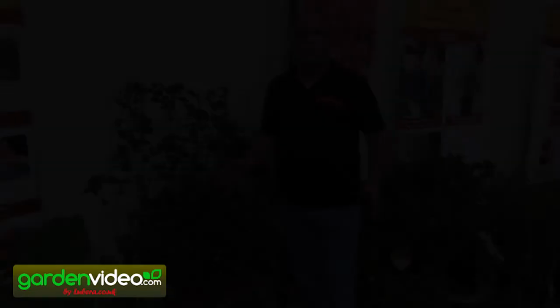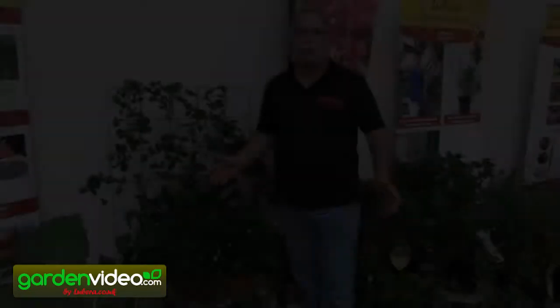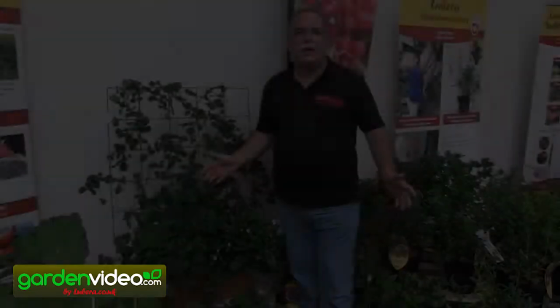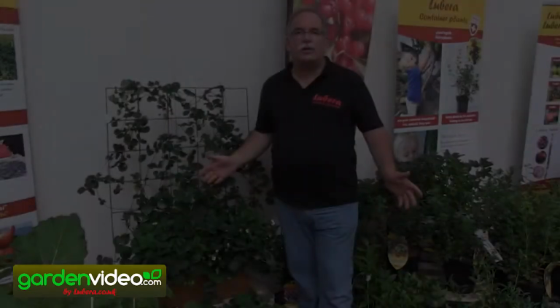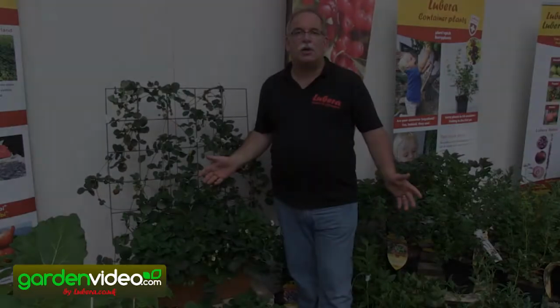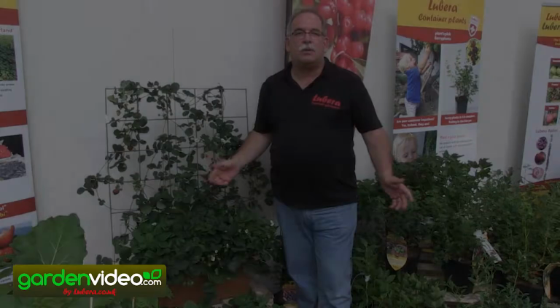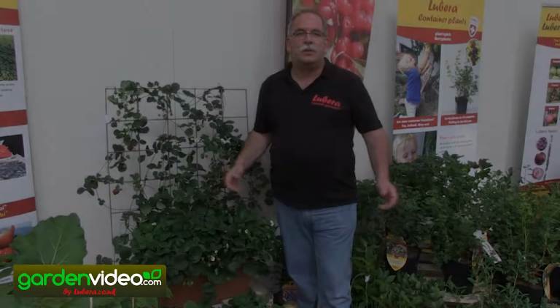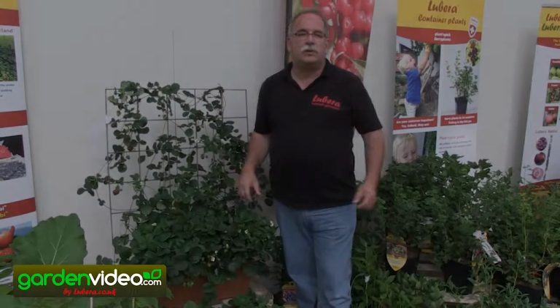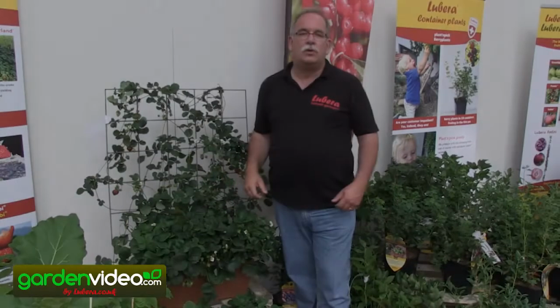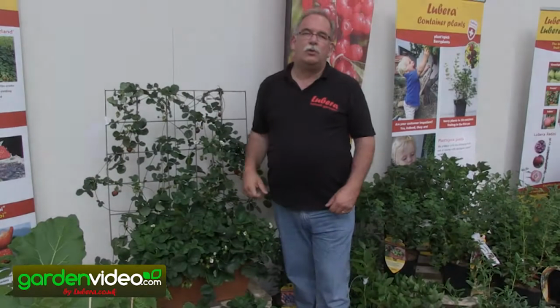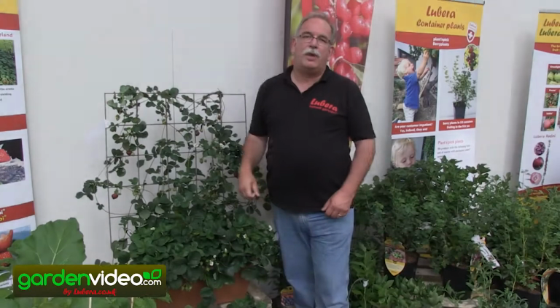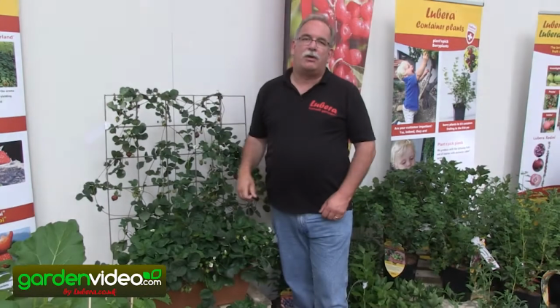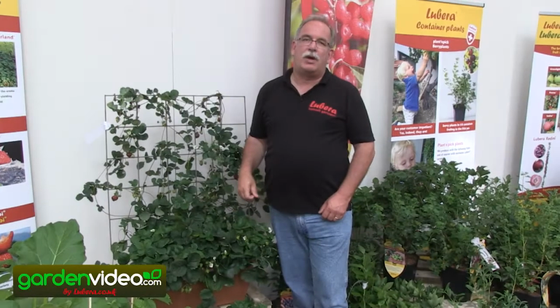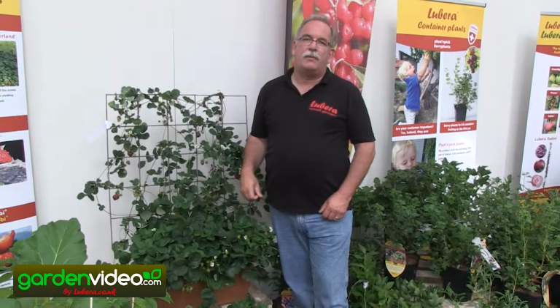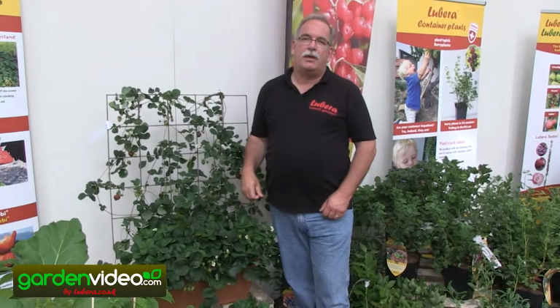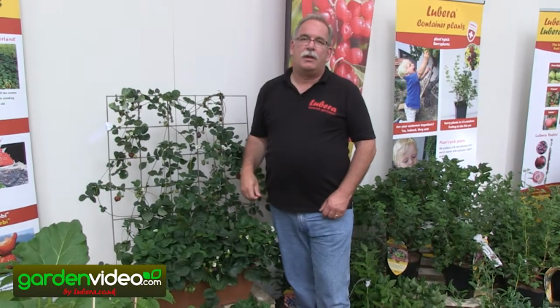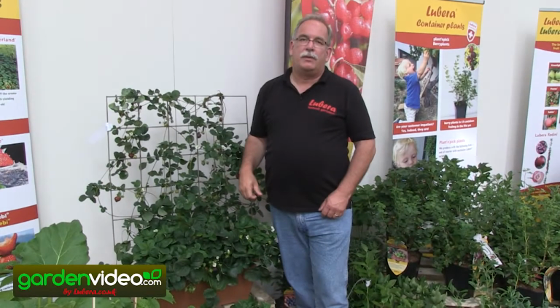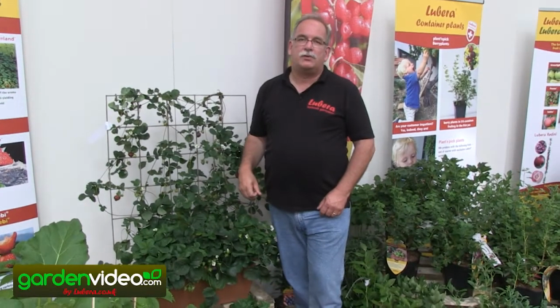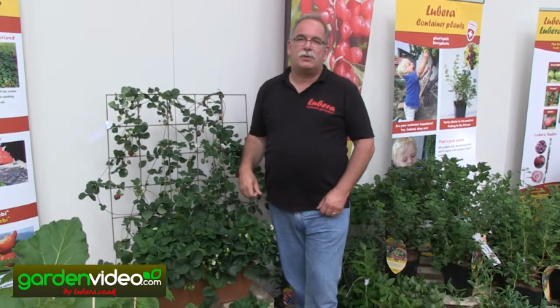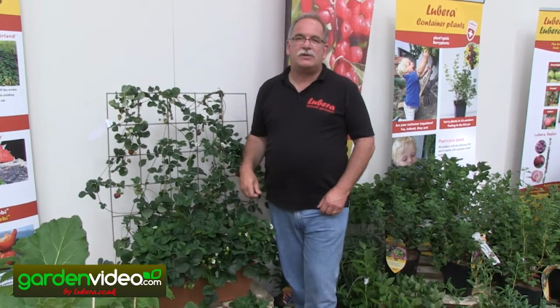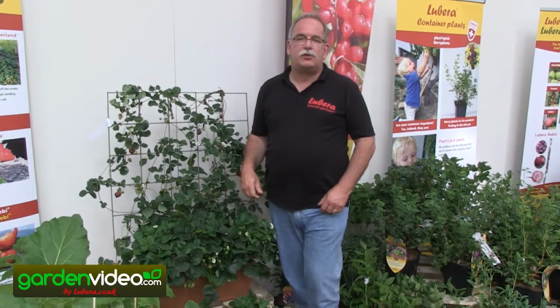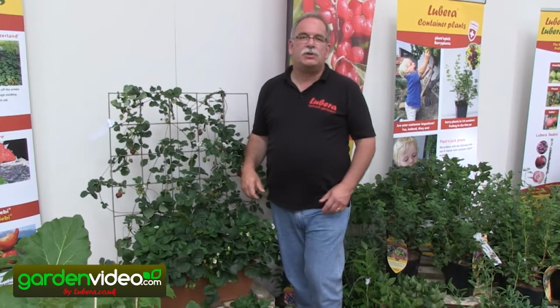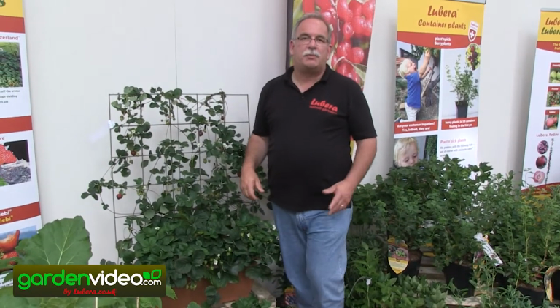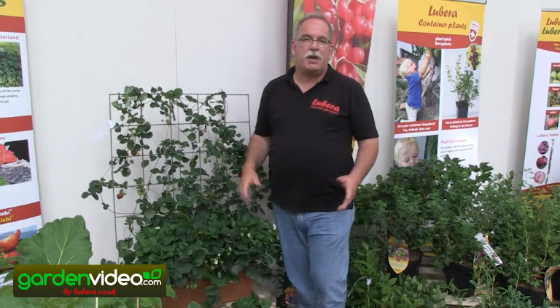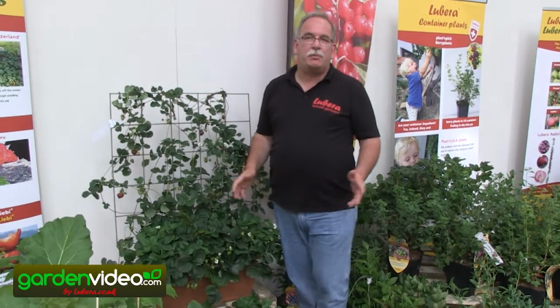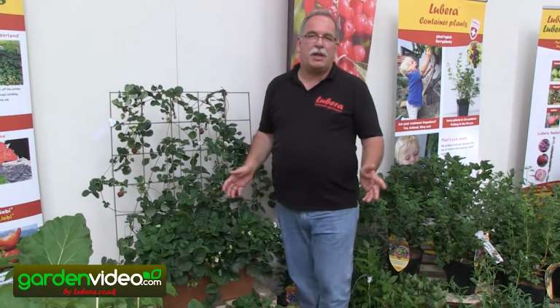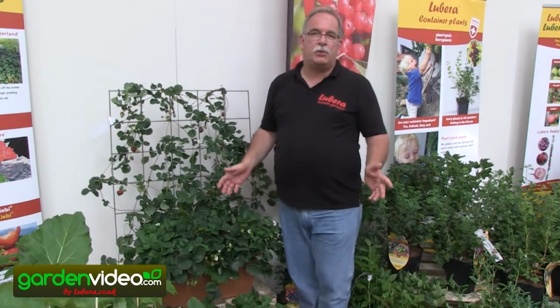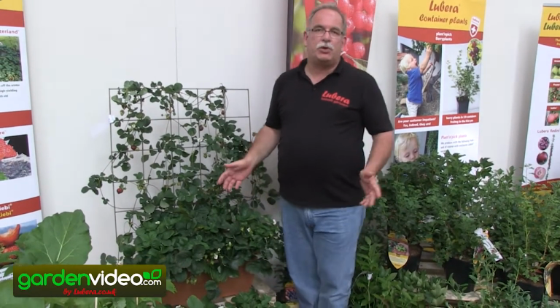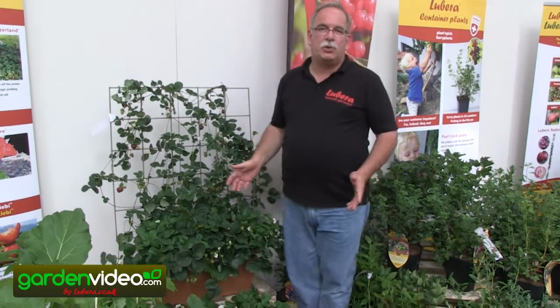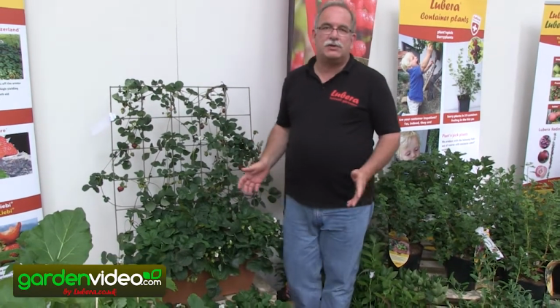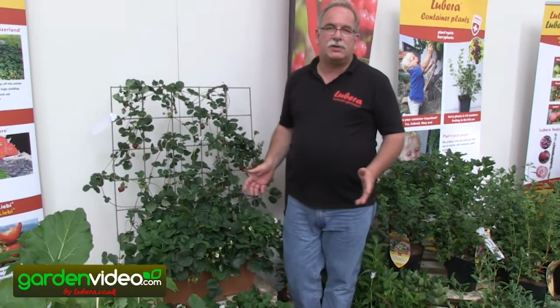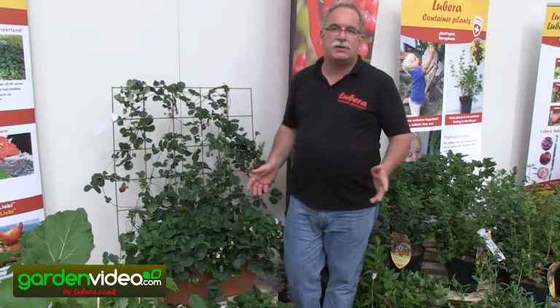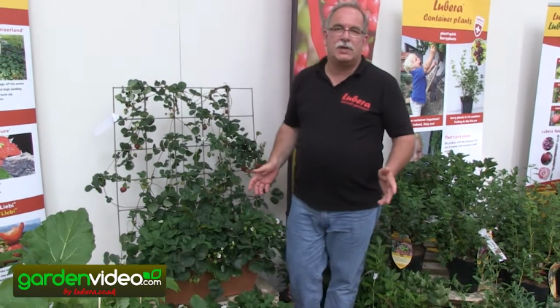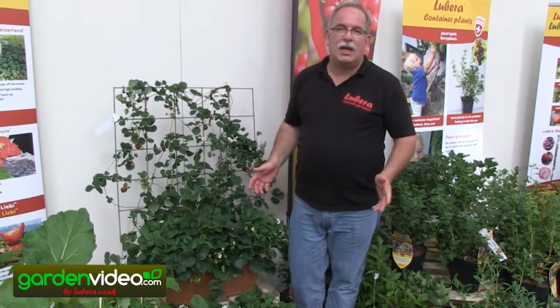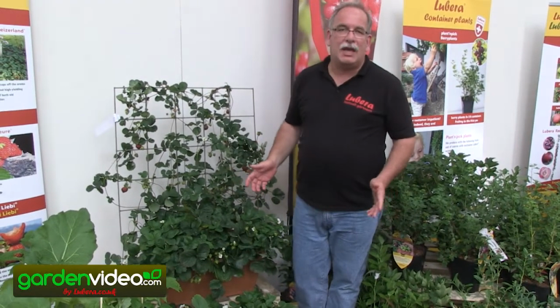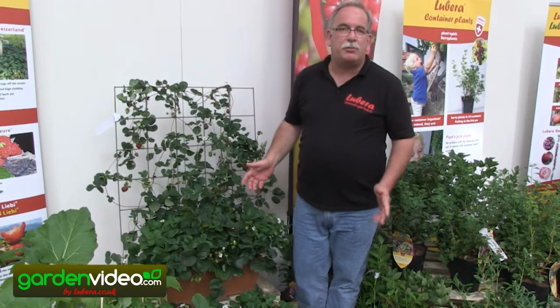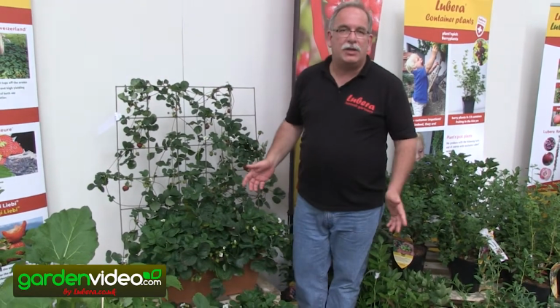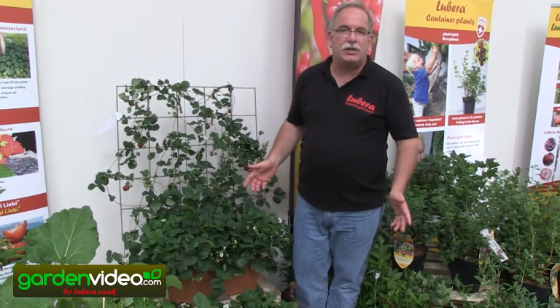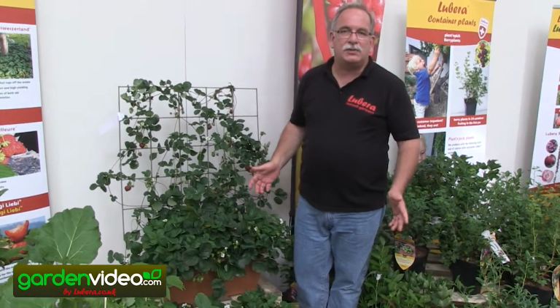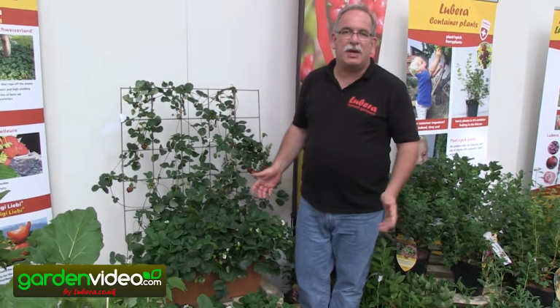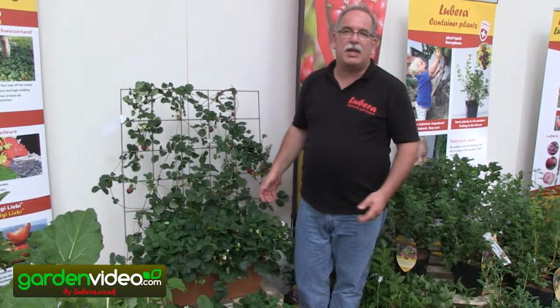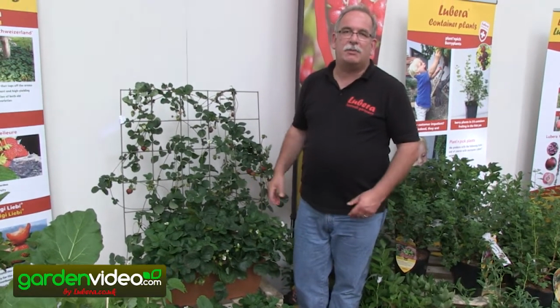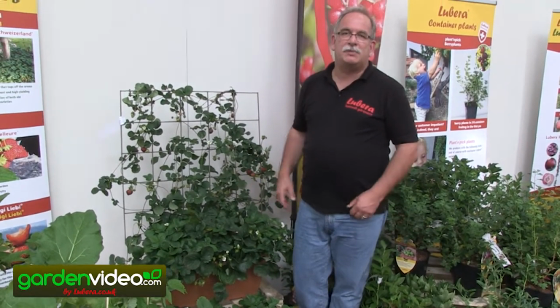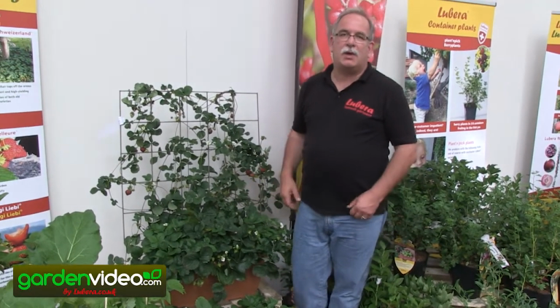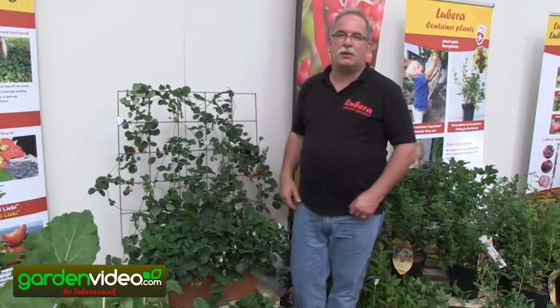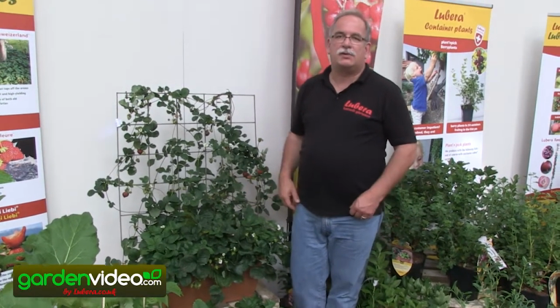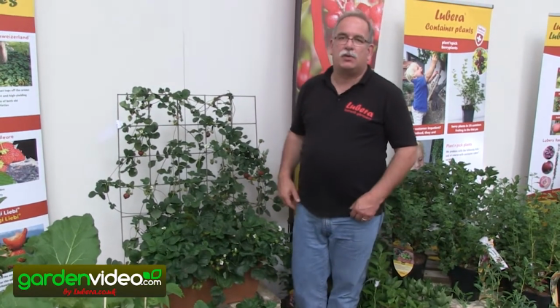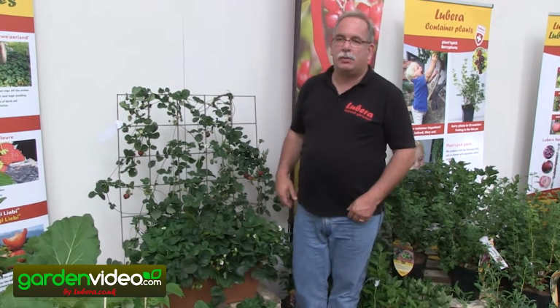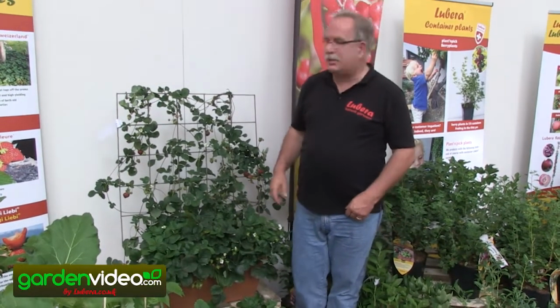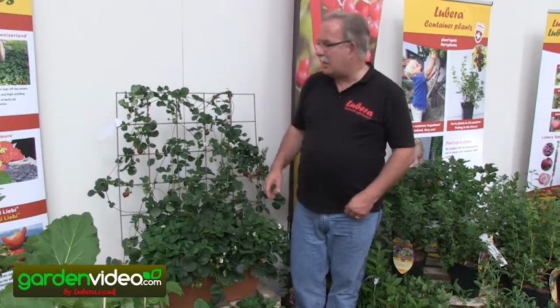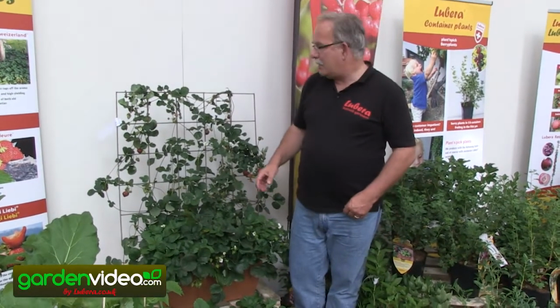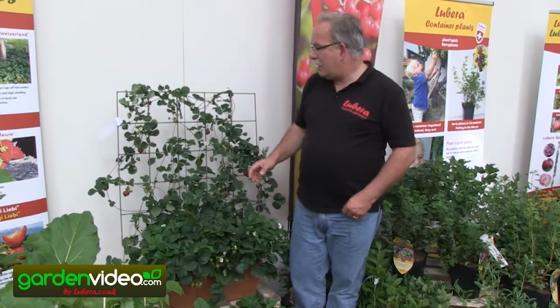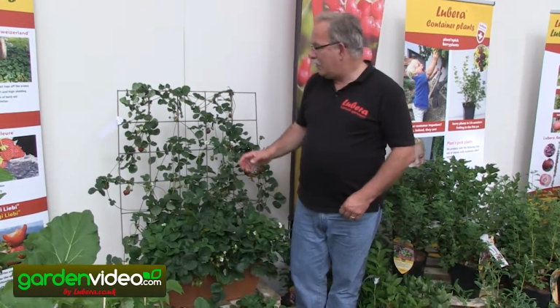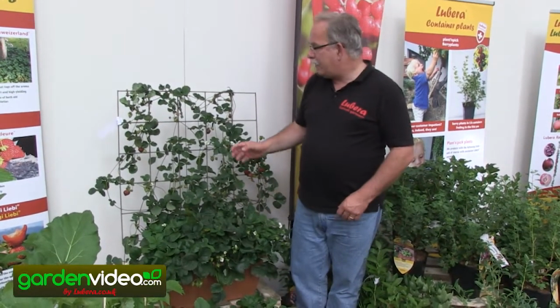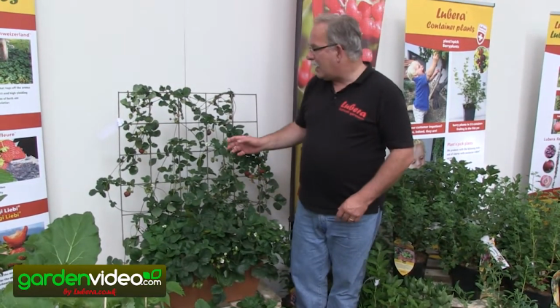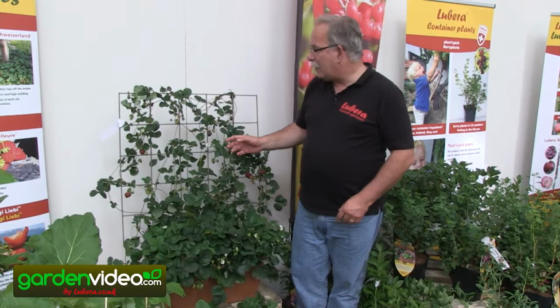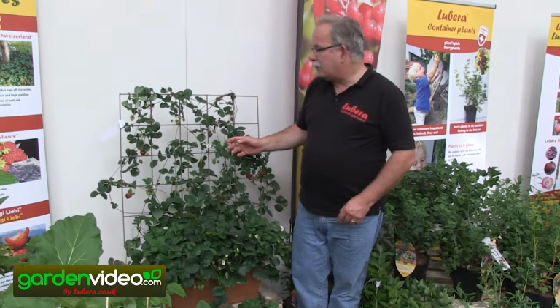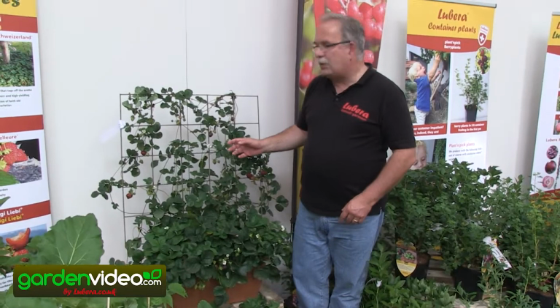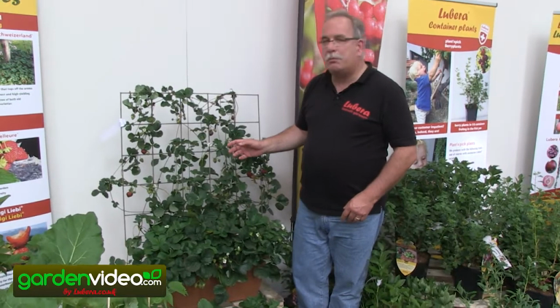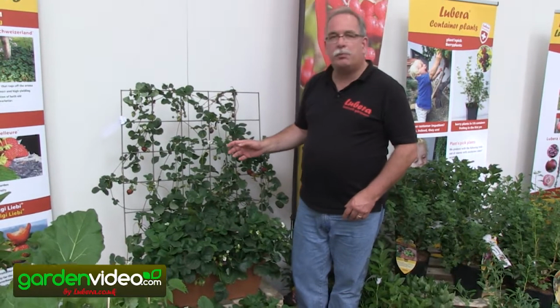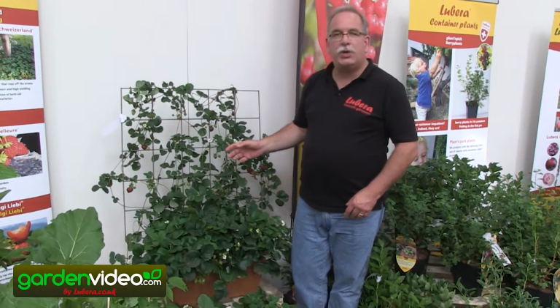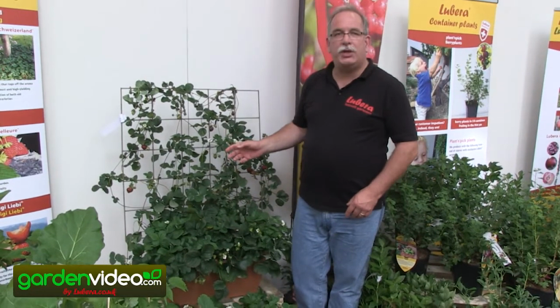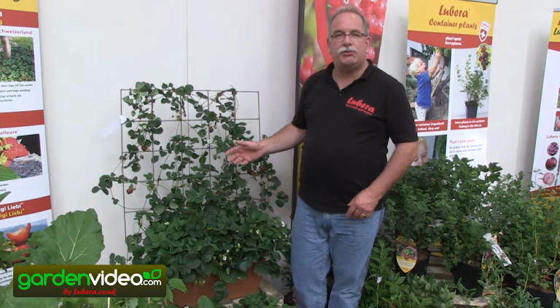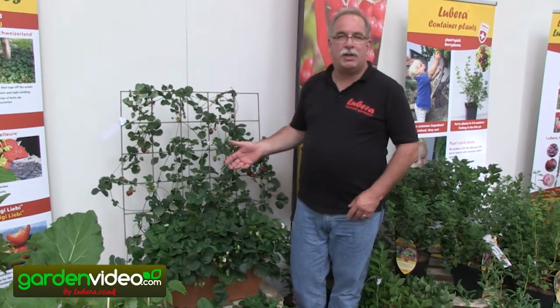Welcome to Lubera, the Swiss fruit and berry plant producers and breeders. My name is Markus Cobult, I'm founder and breeder.